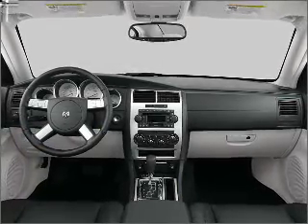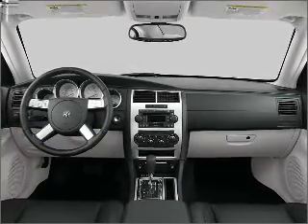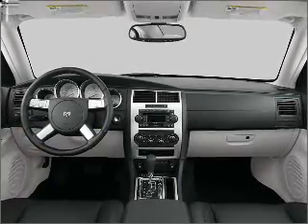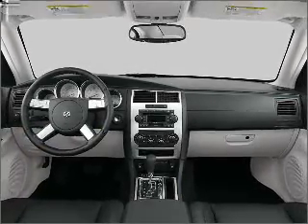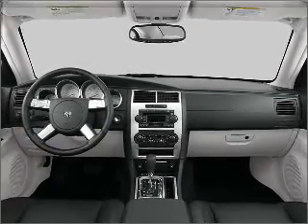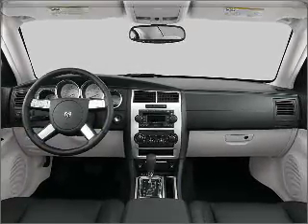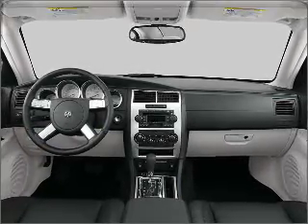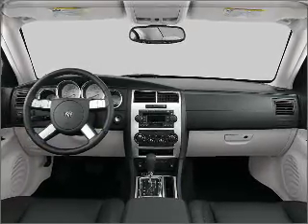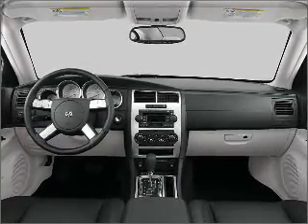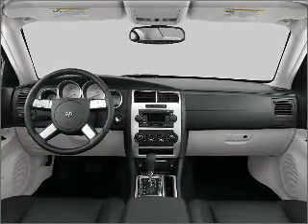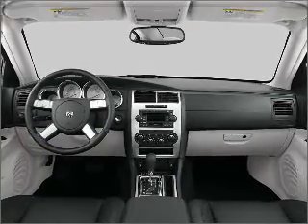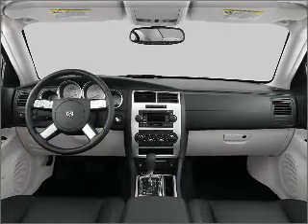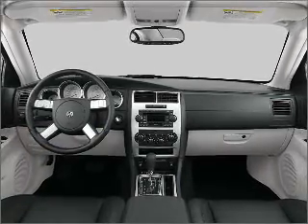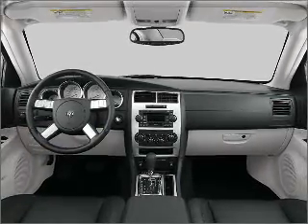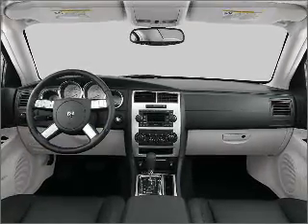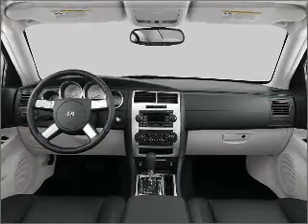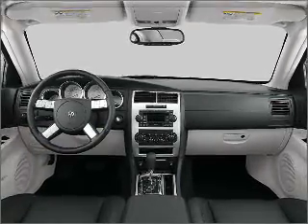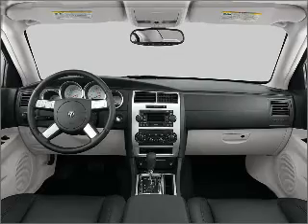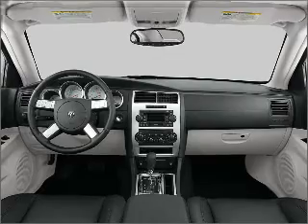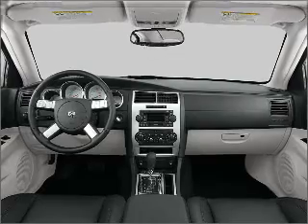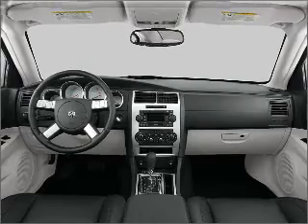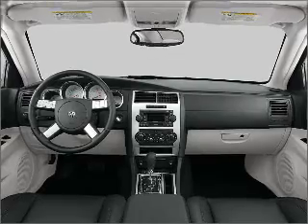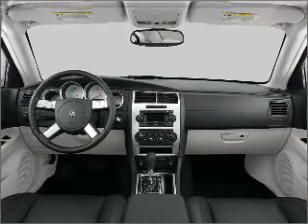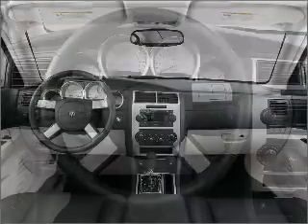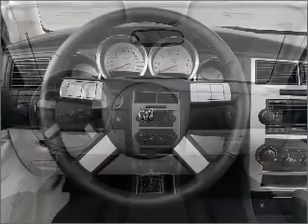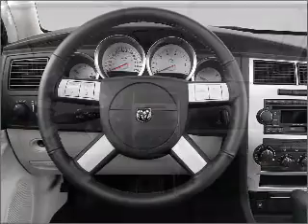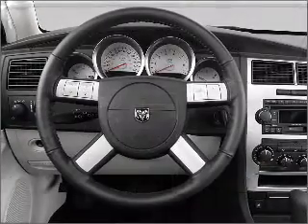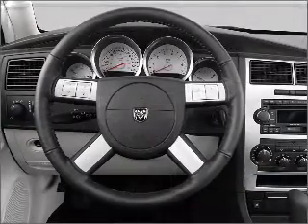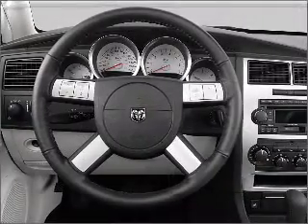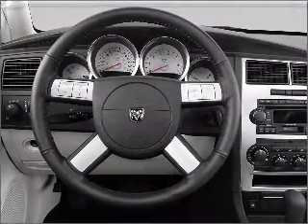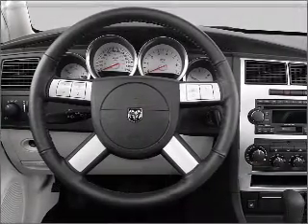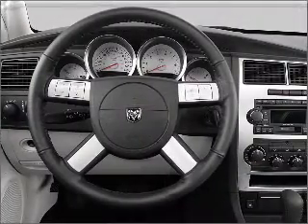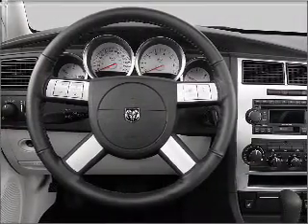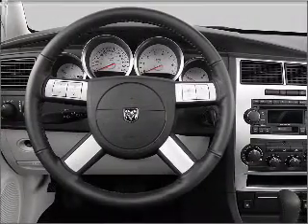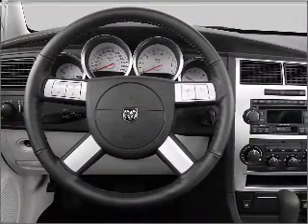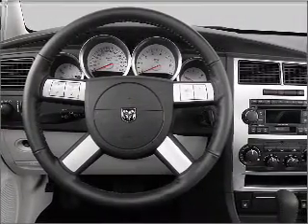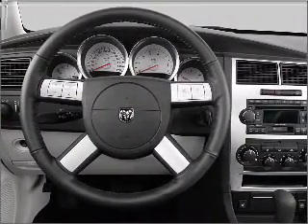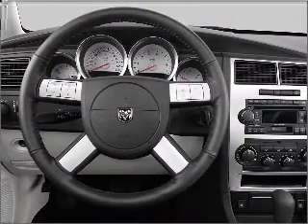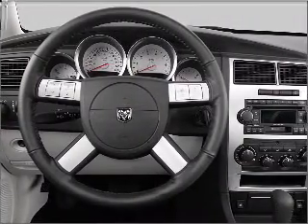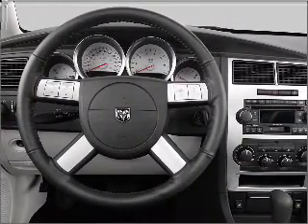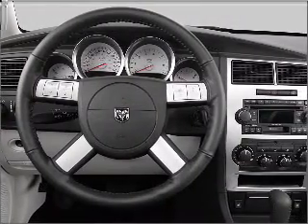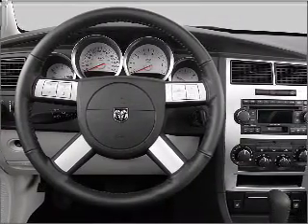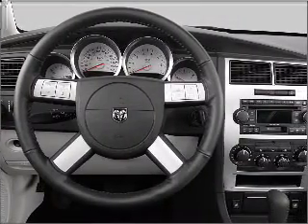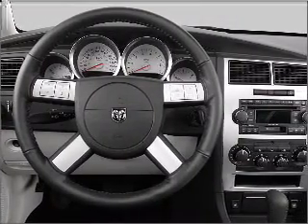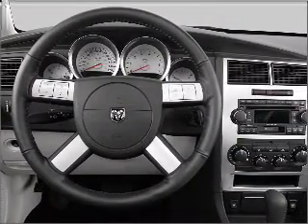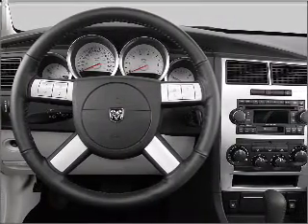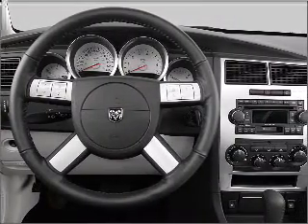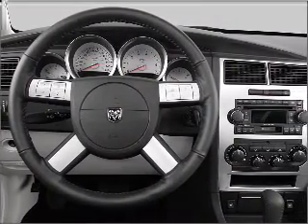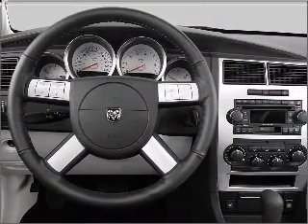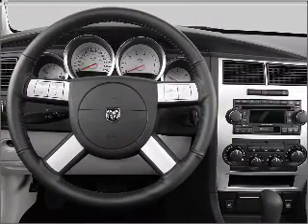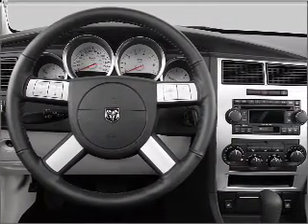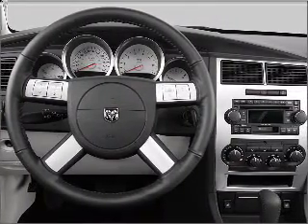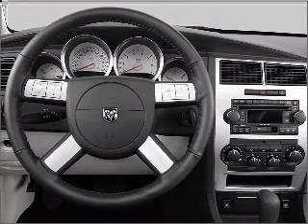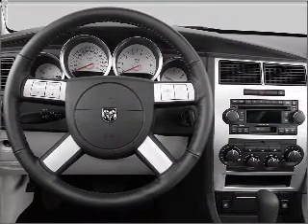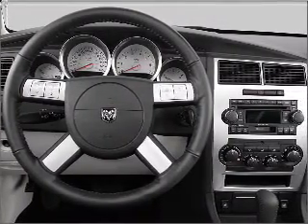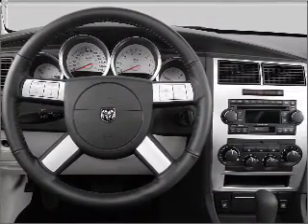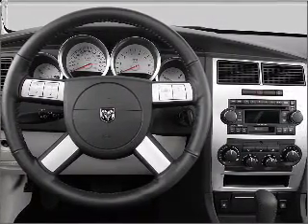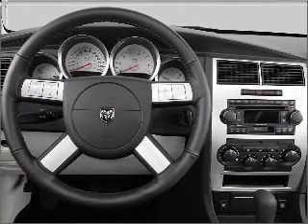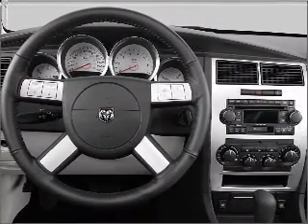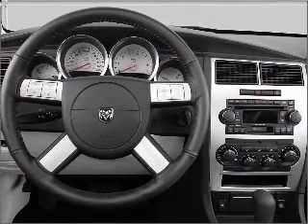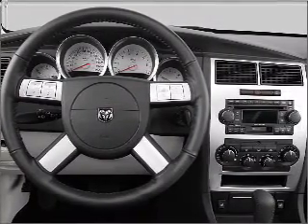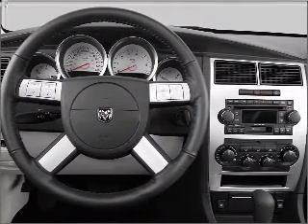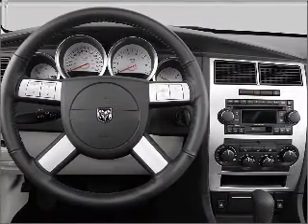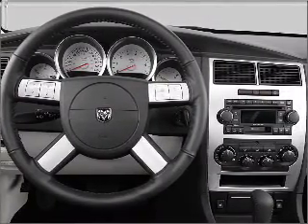Treat yourself to the splendor of a premium sound system. The anti-lock braking system will help deliver you safely to your destination.